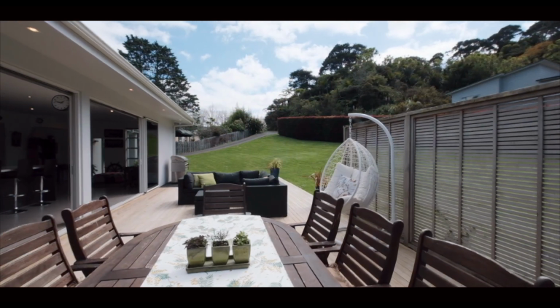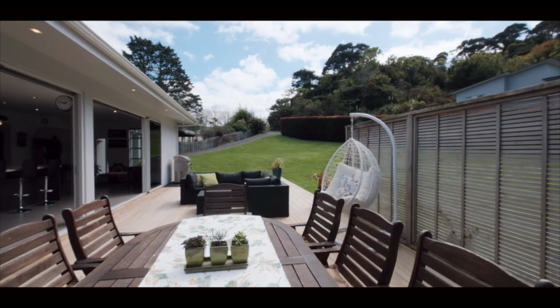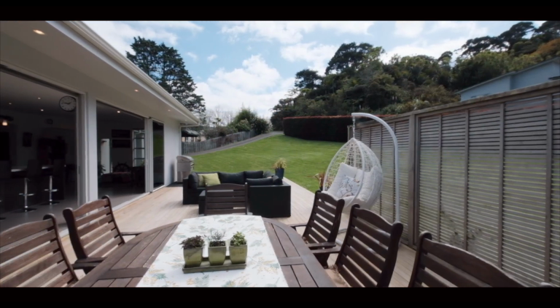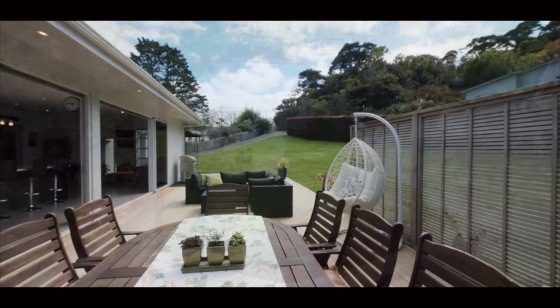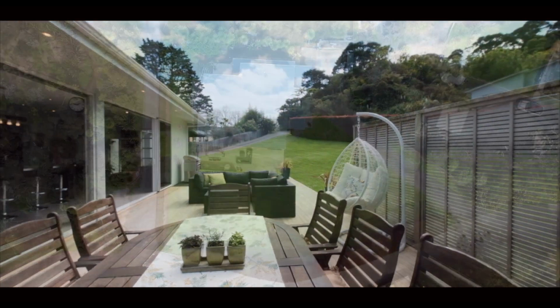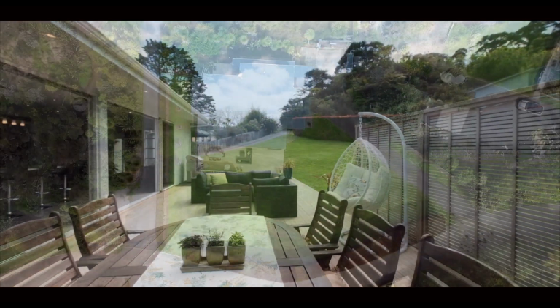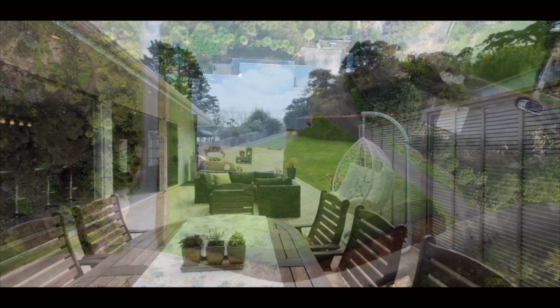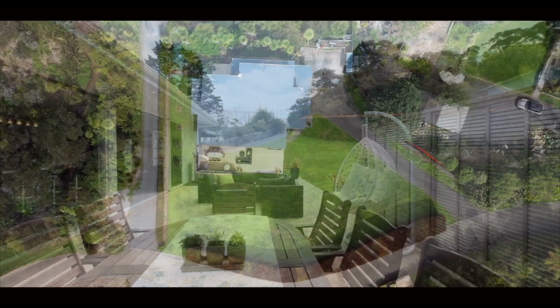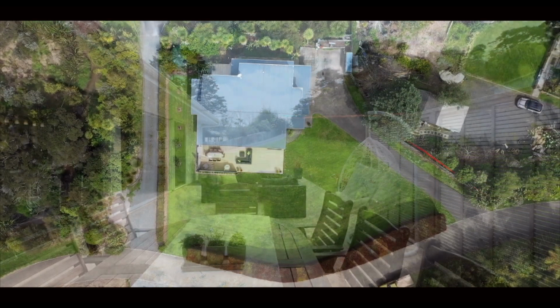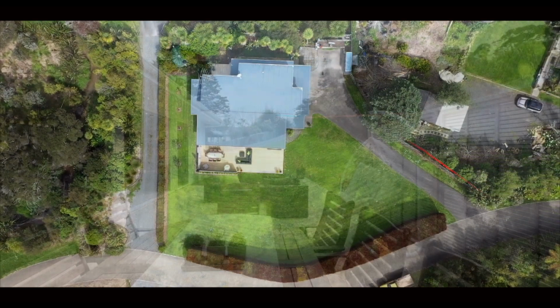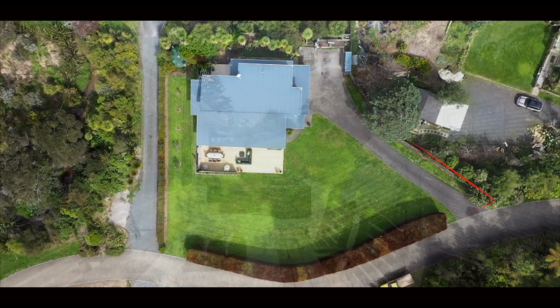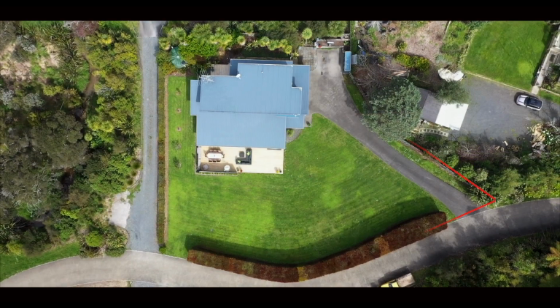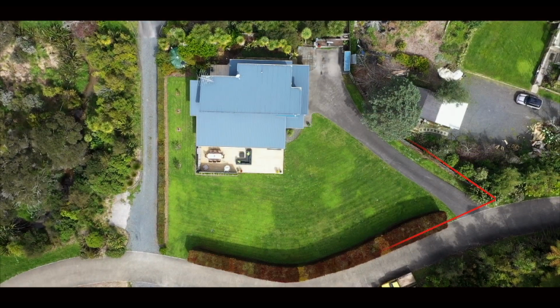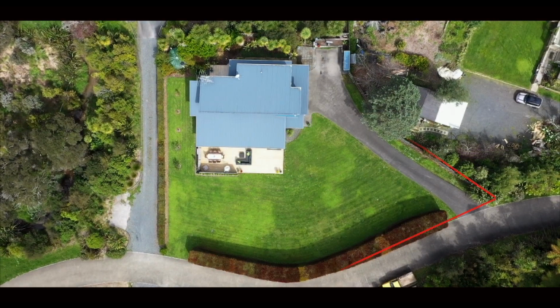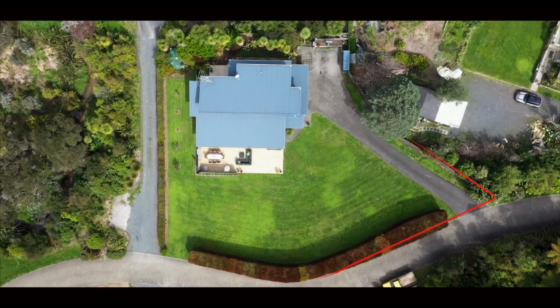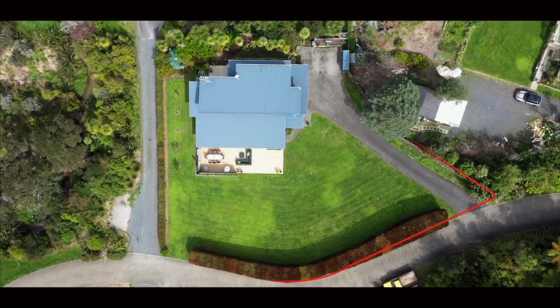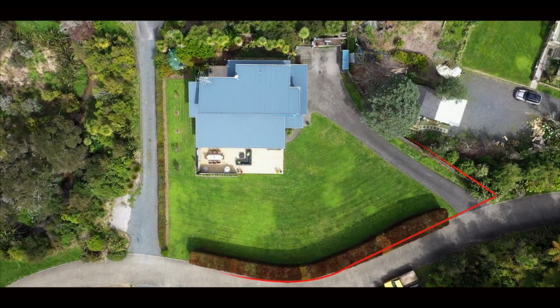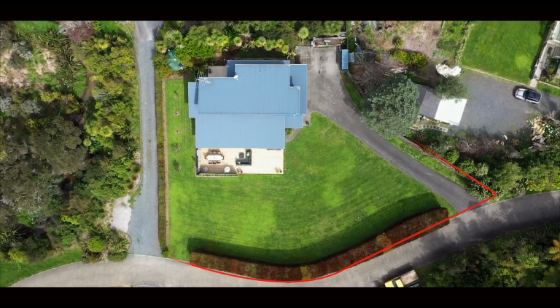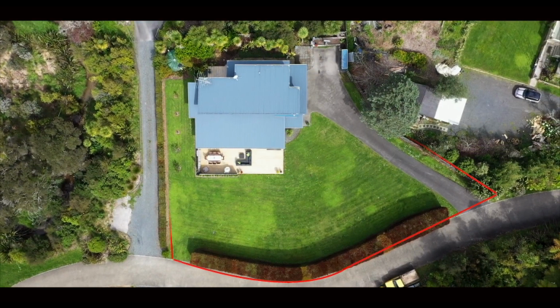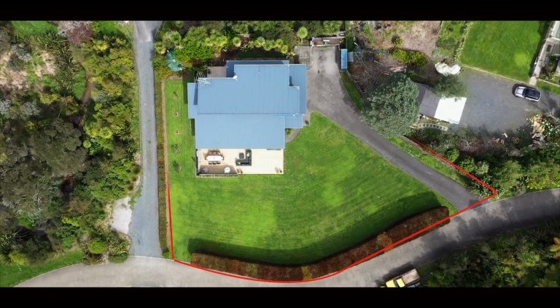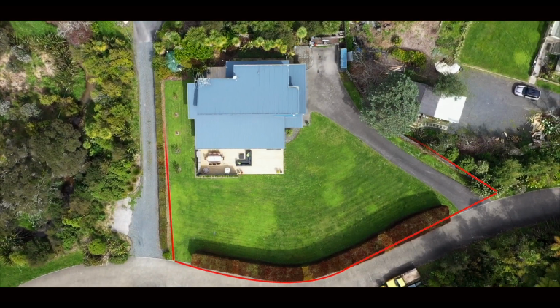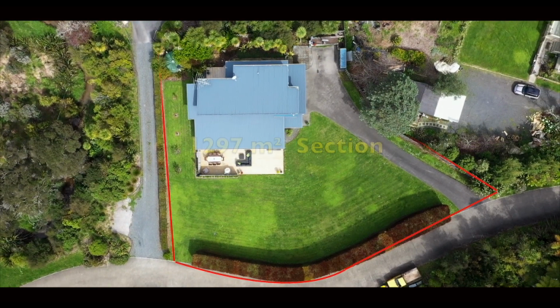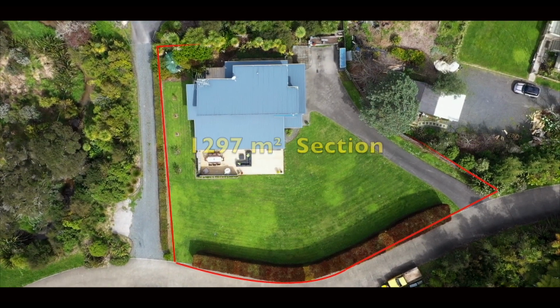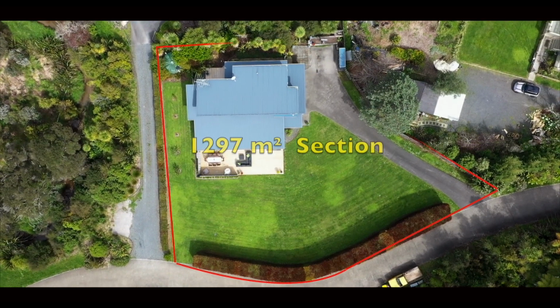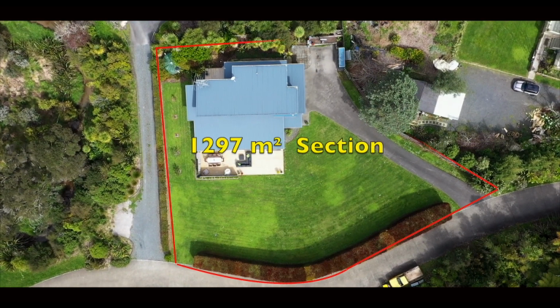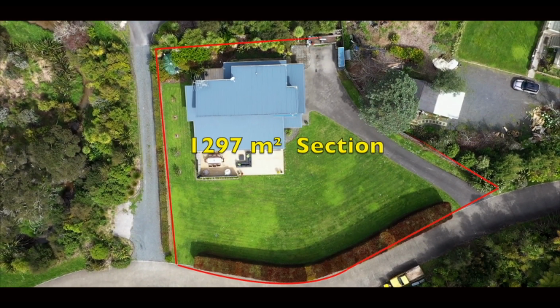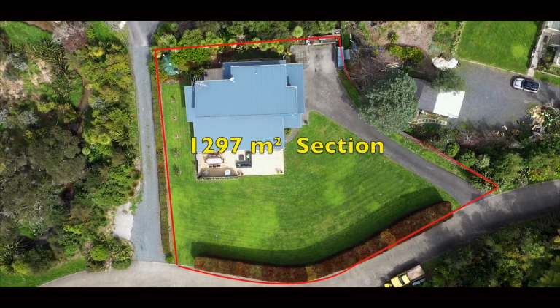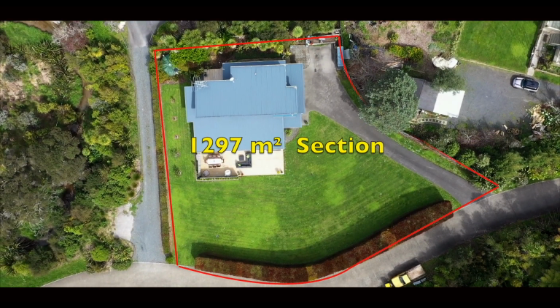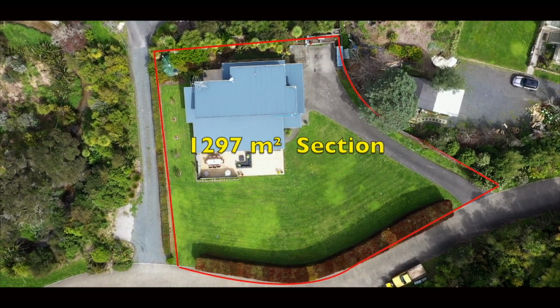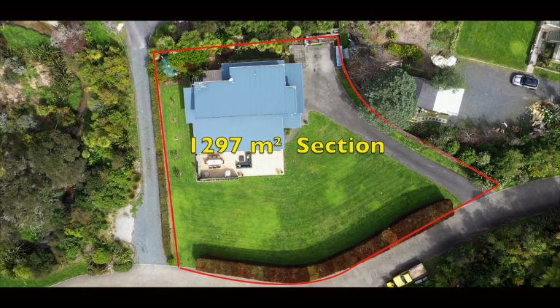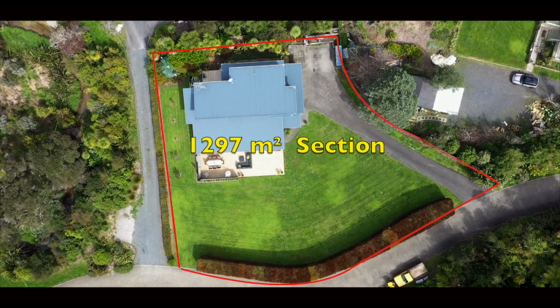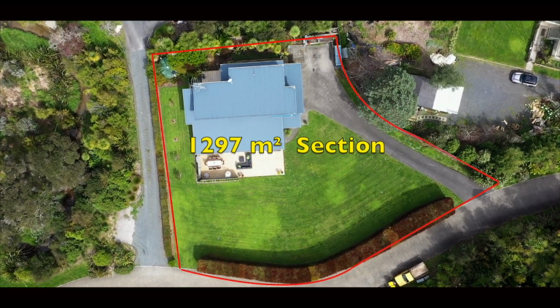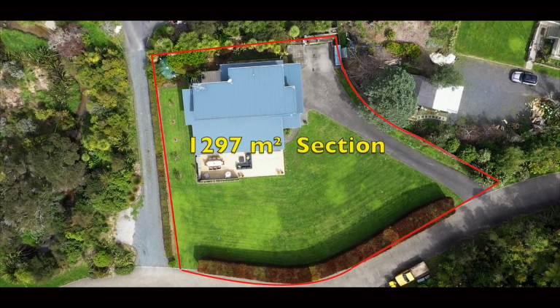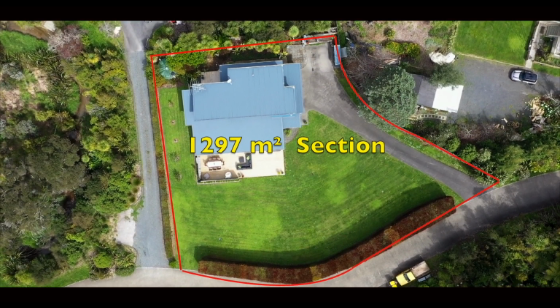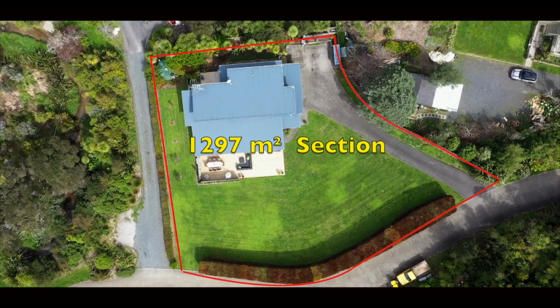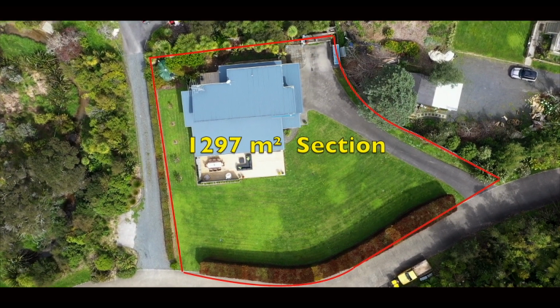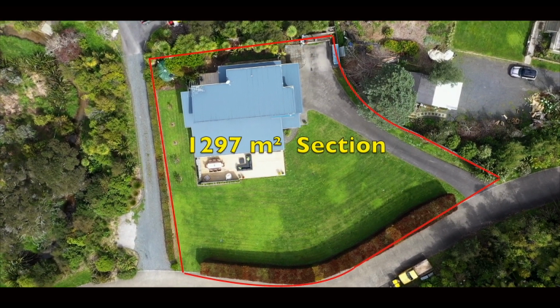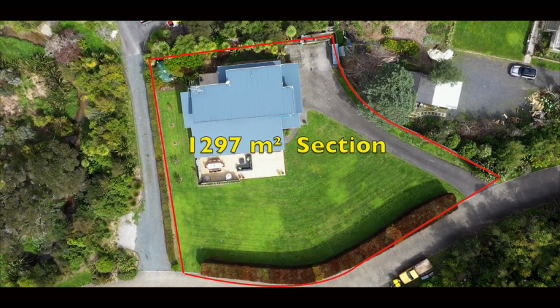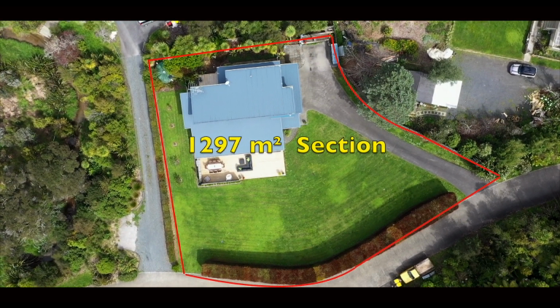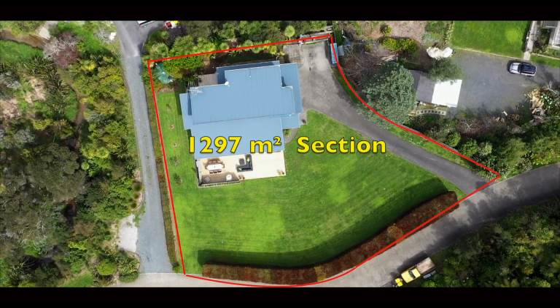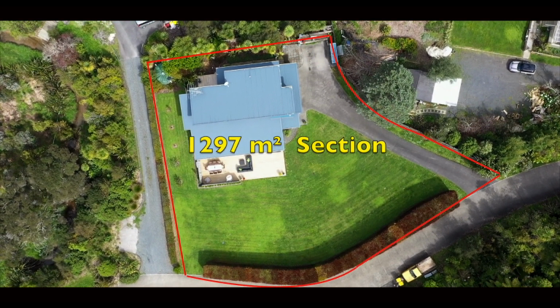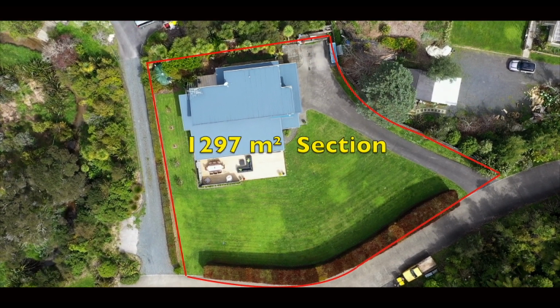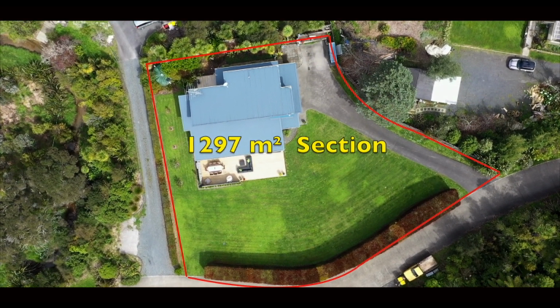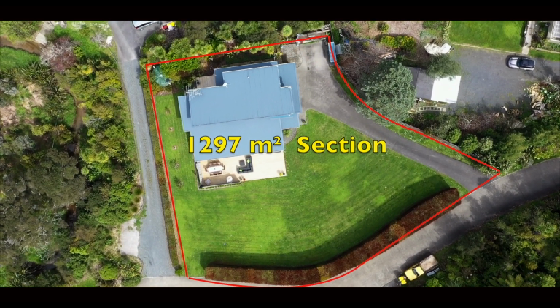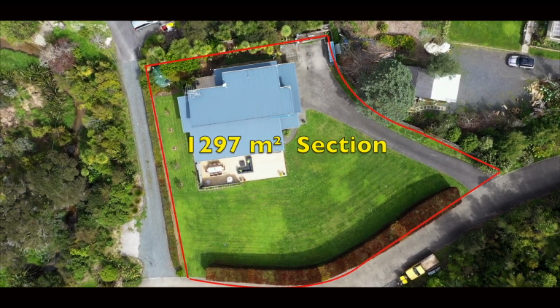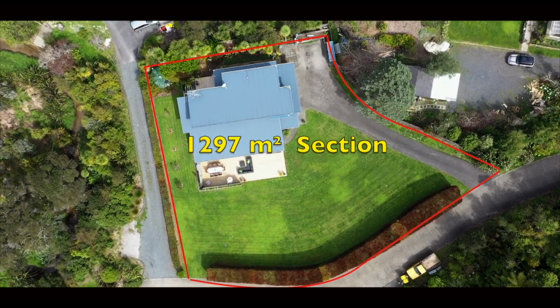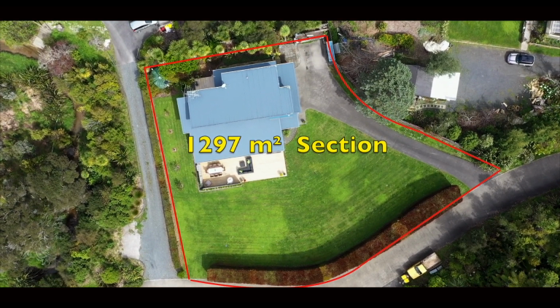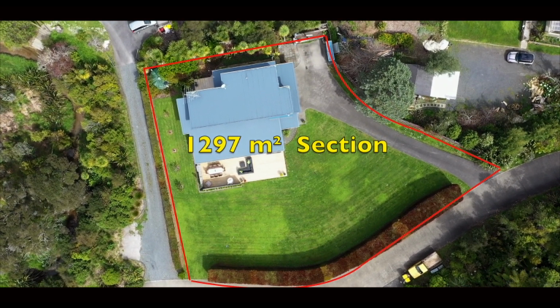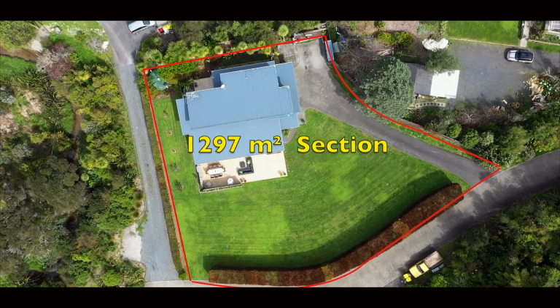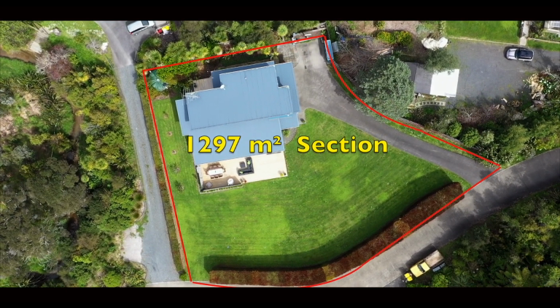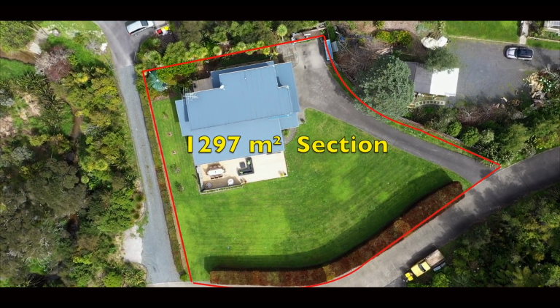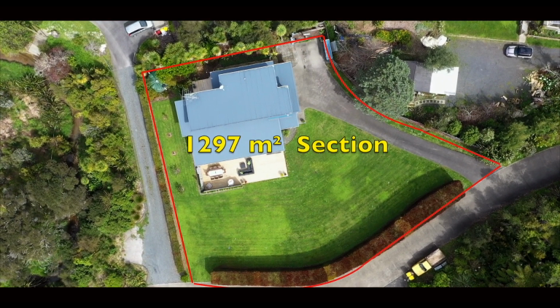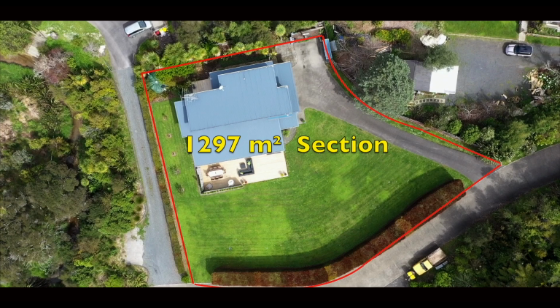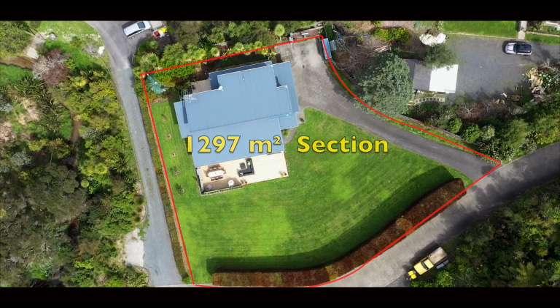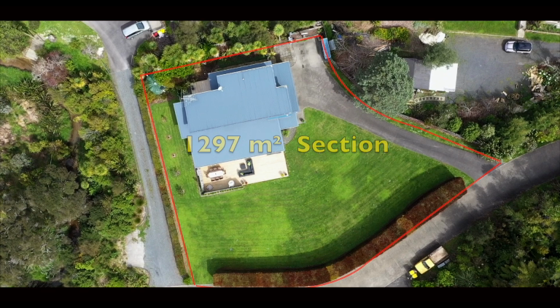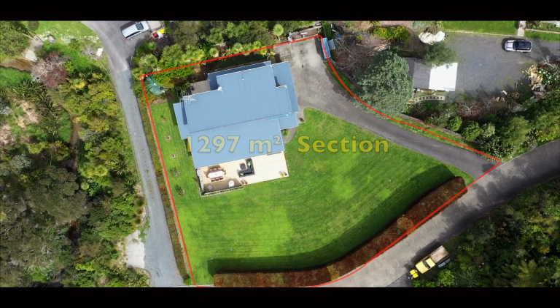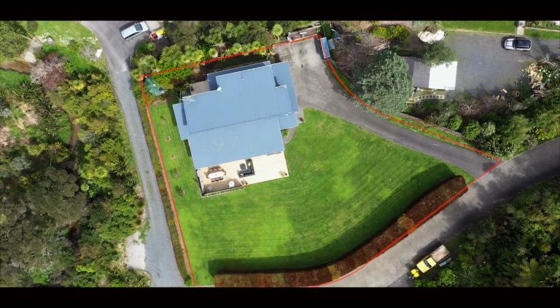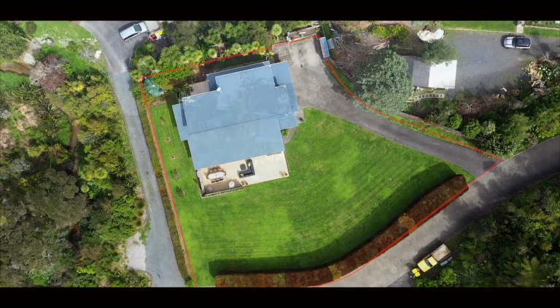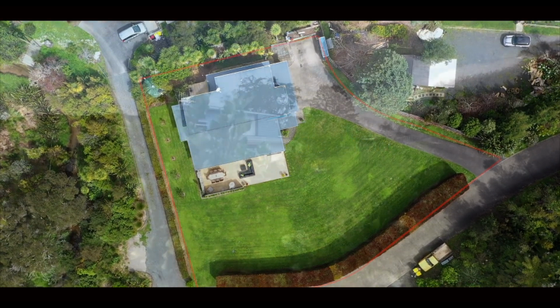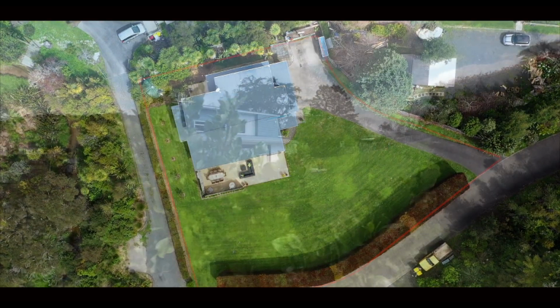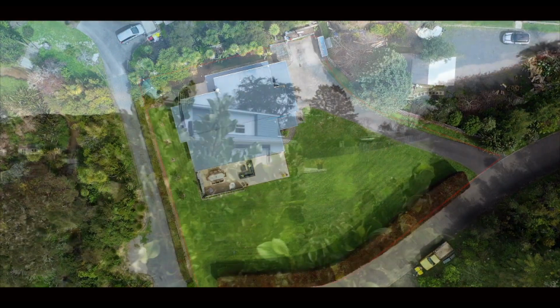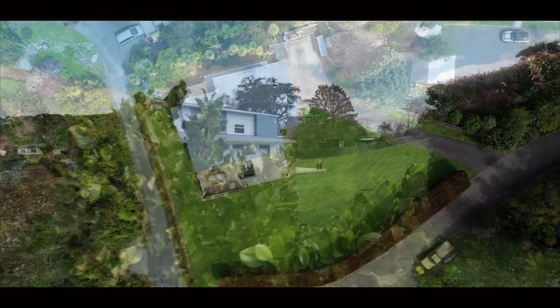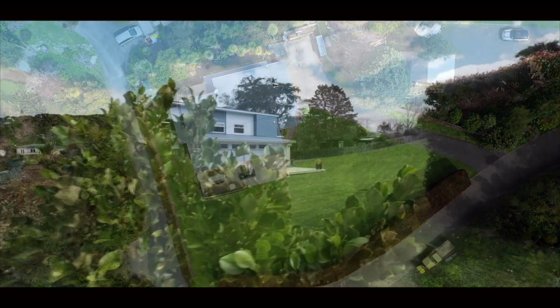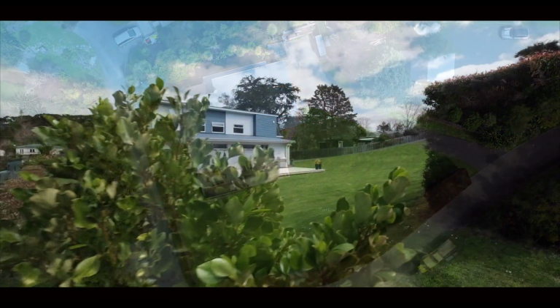A relatively flat 1,297 square metres of grass lawn. What more can I say?